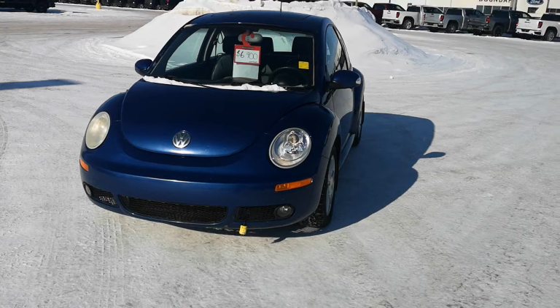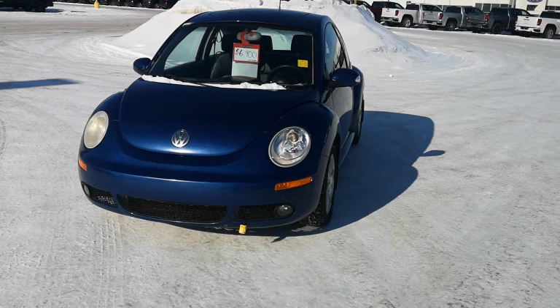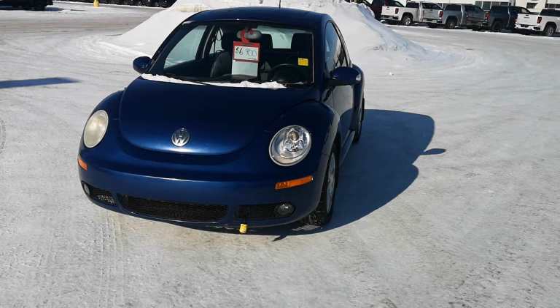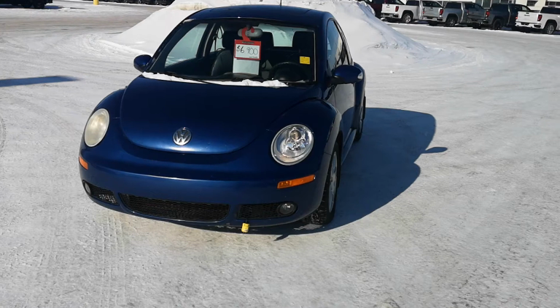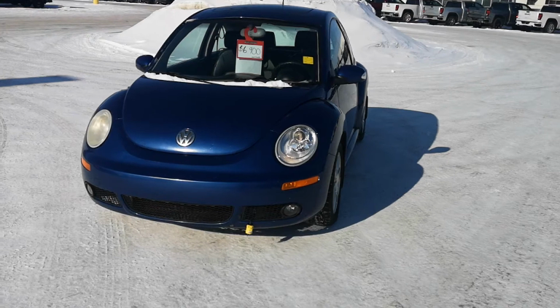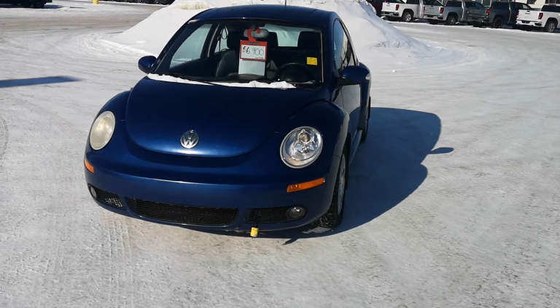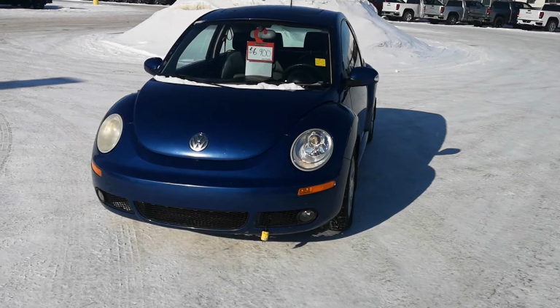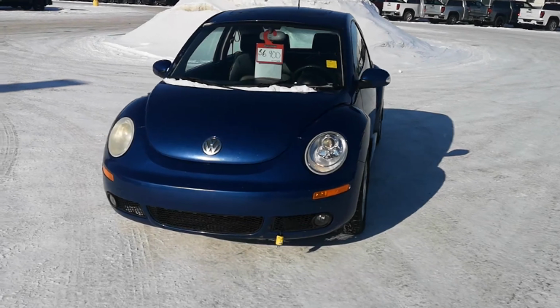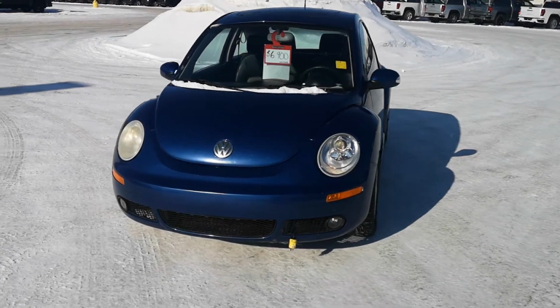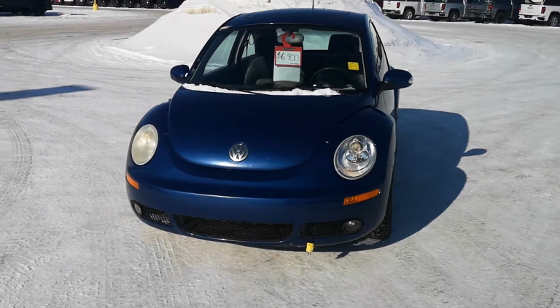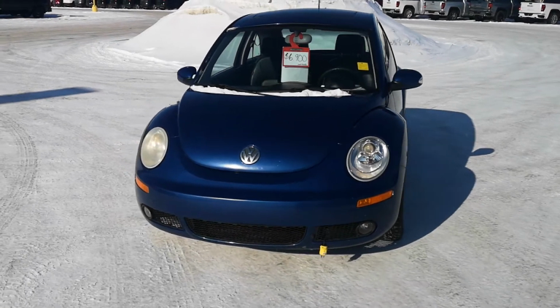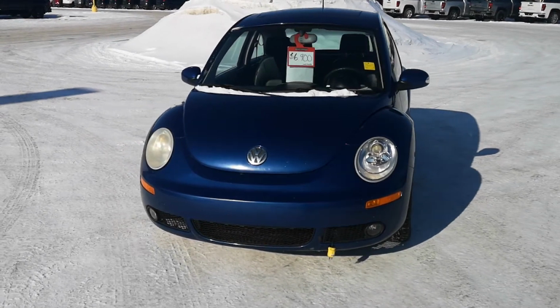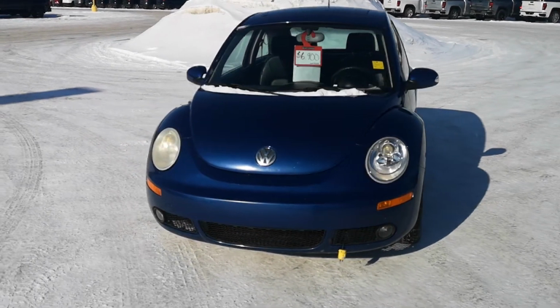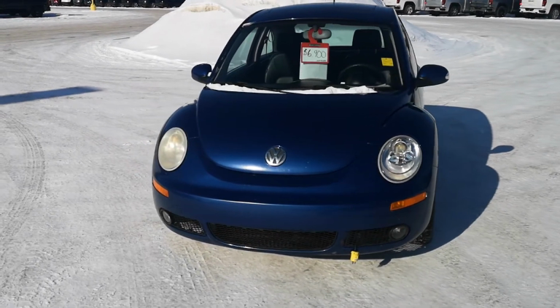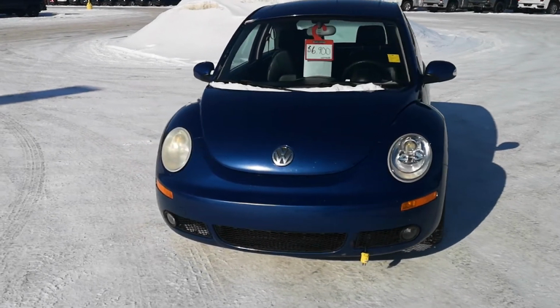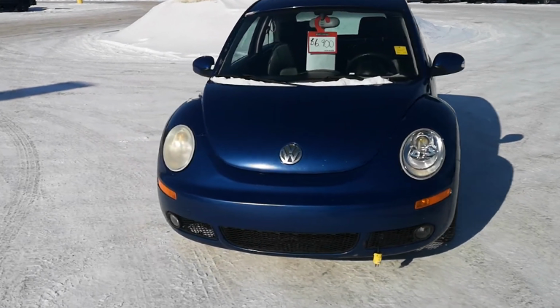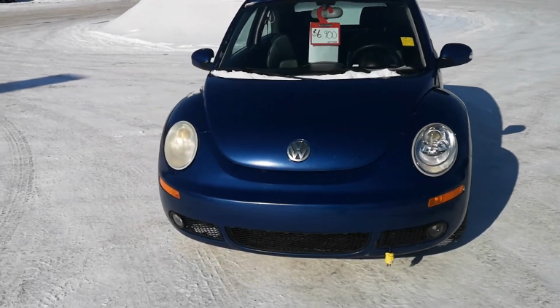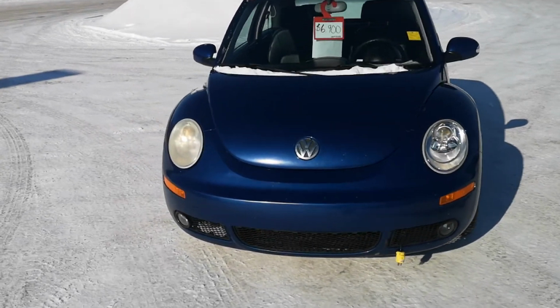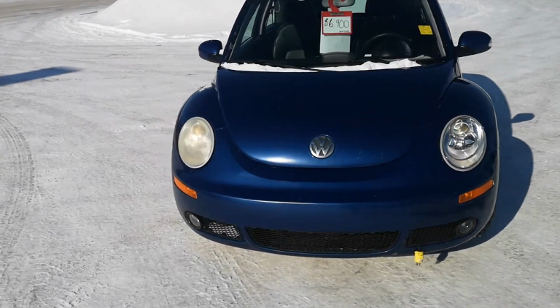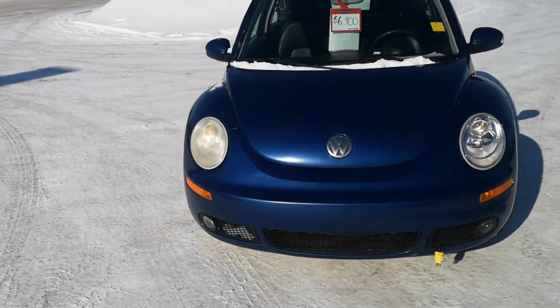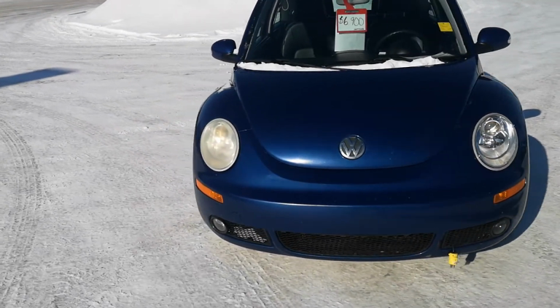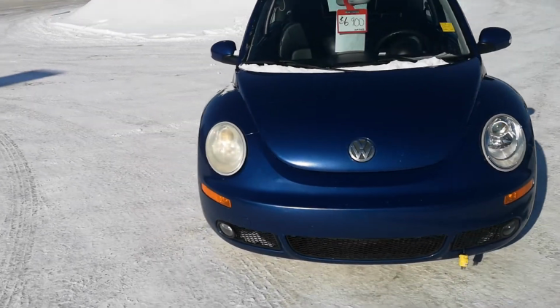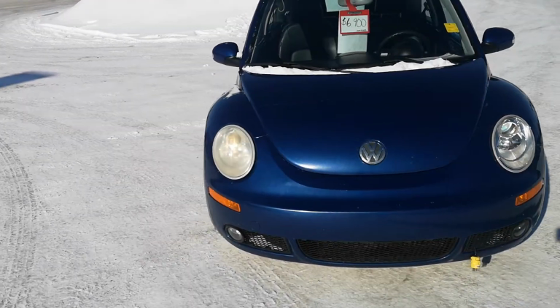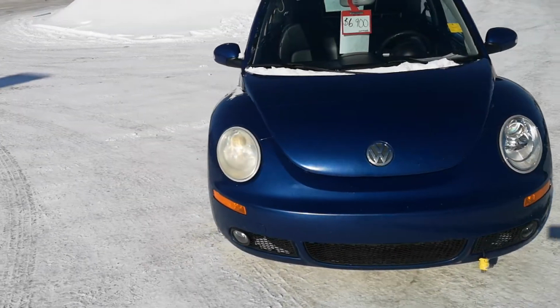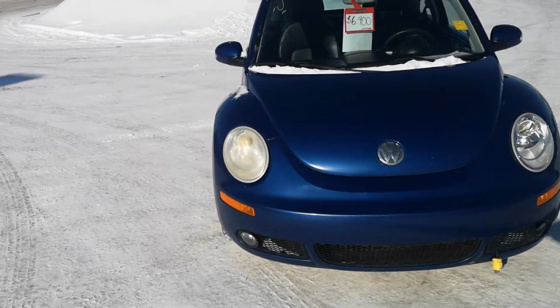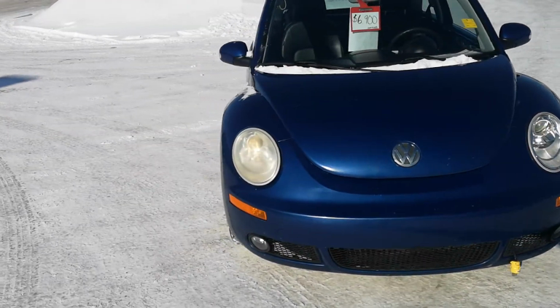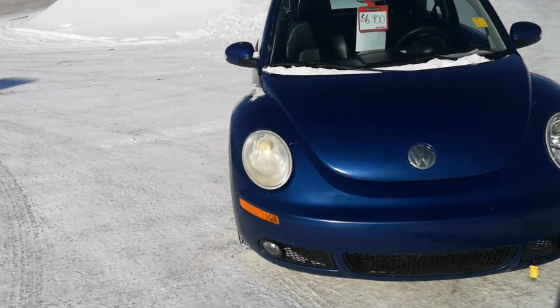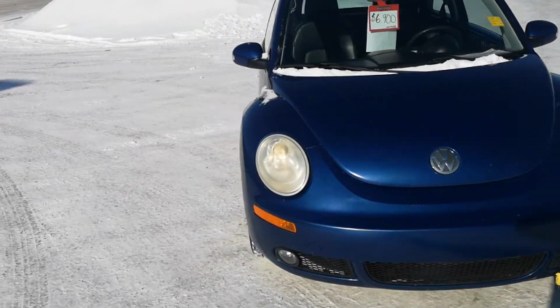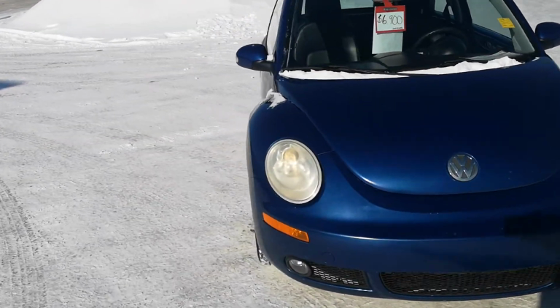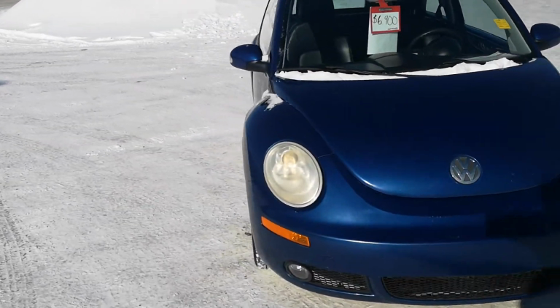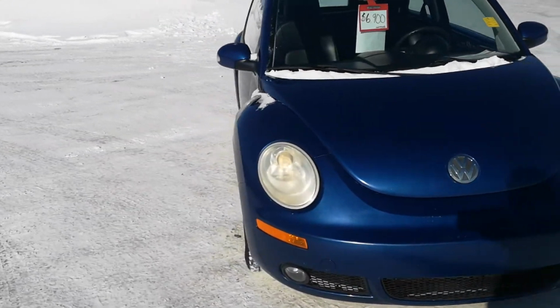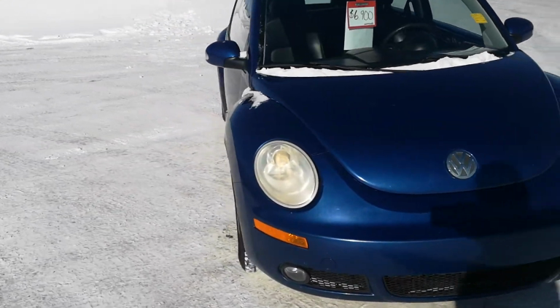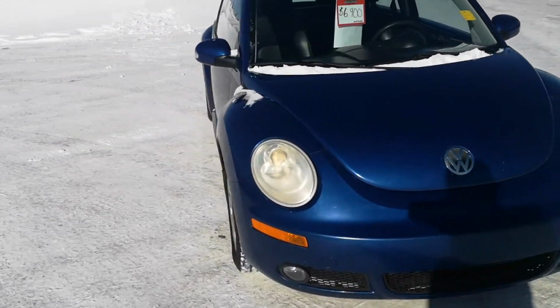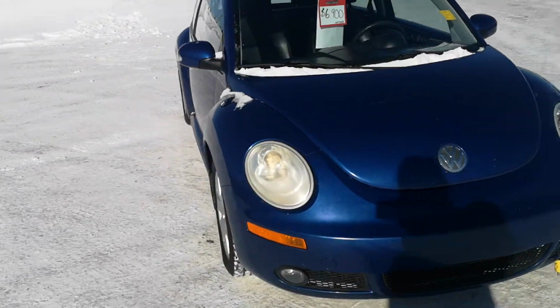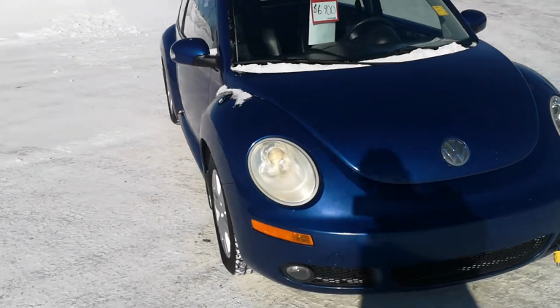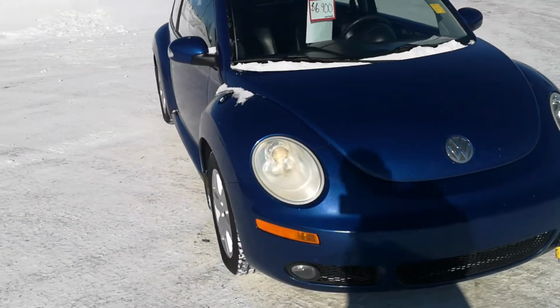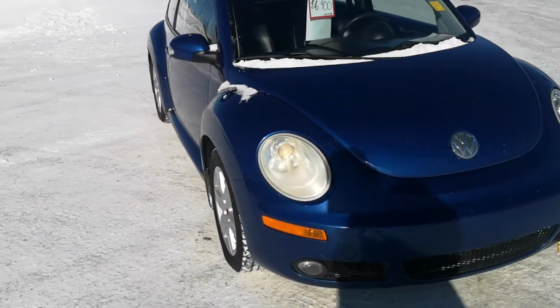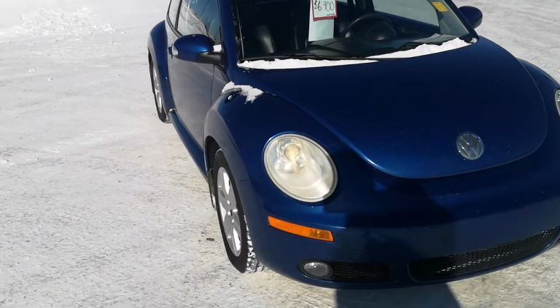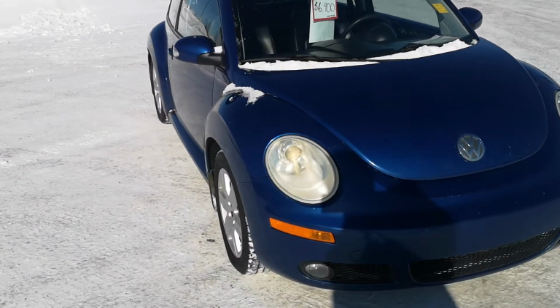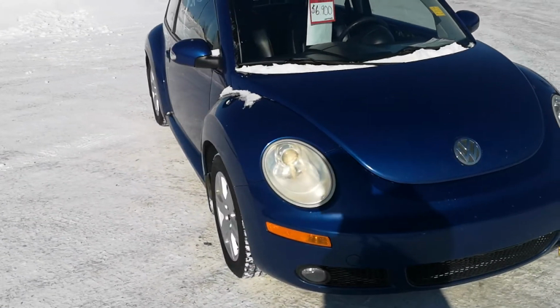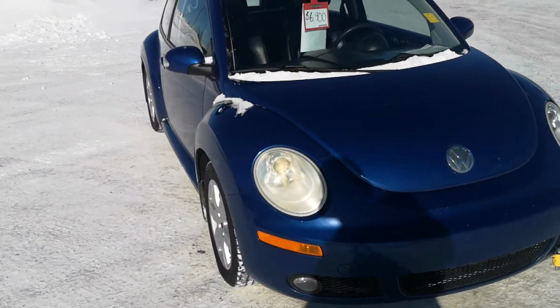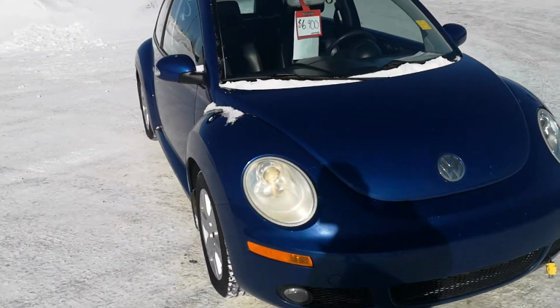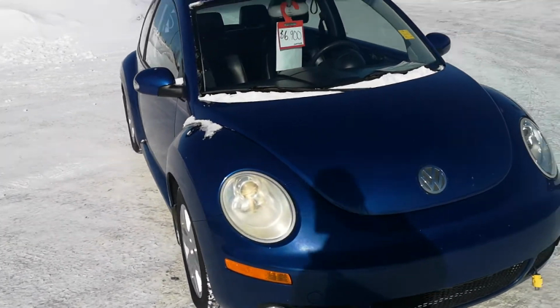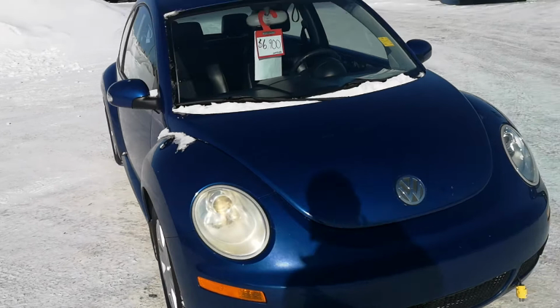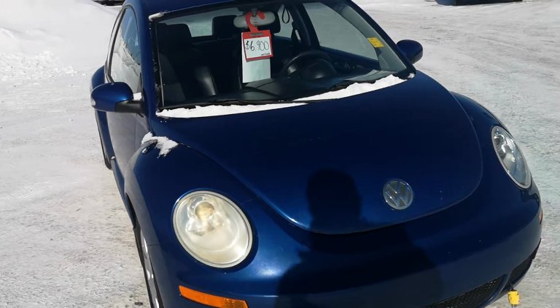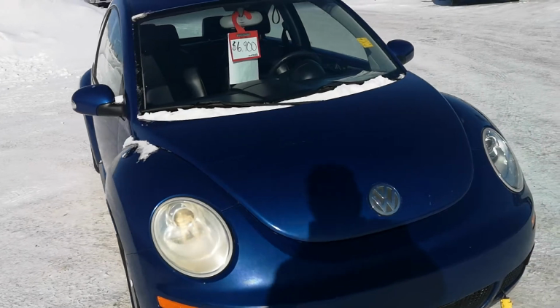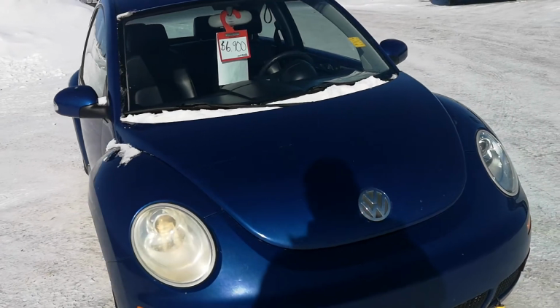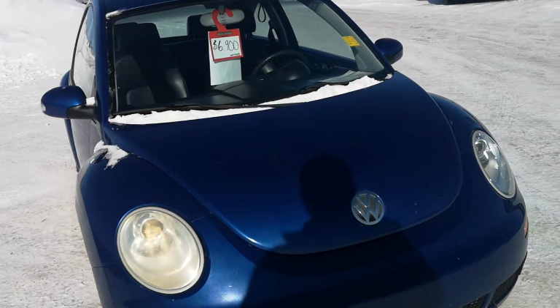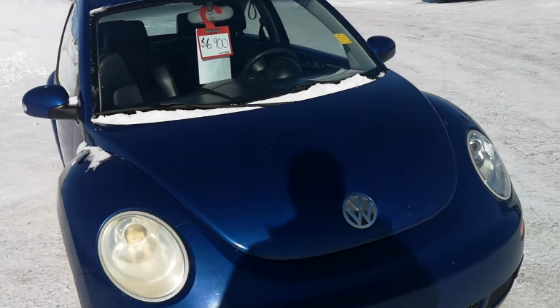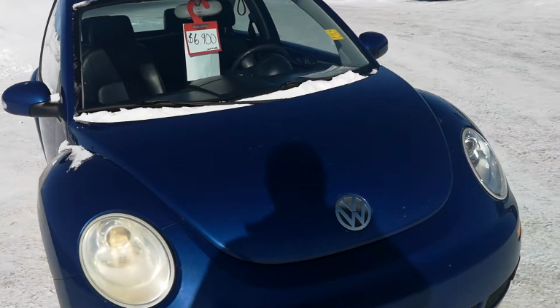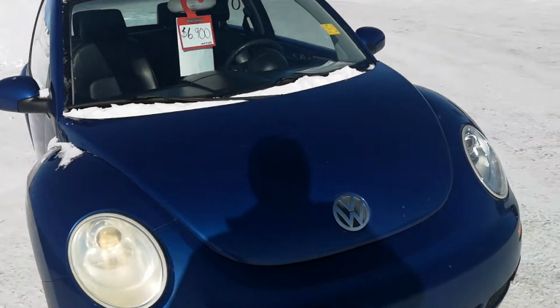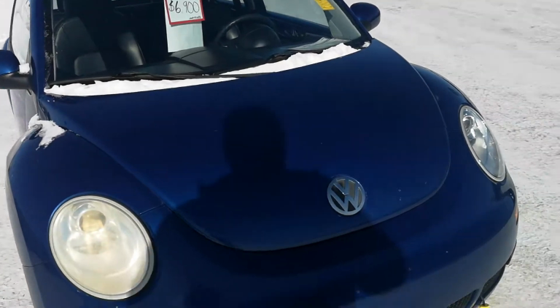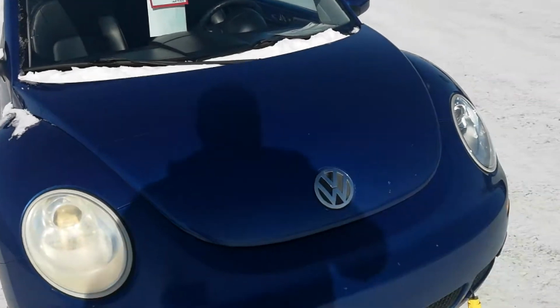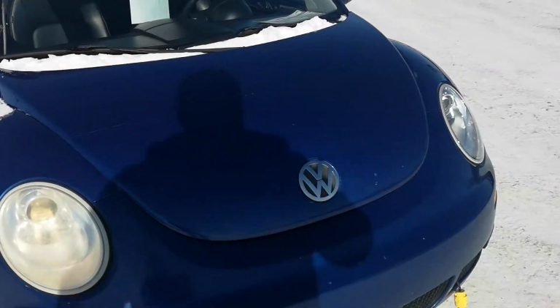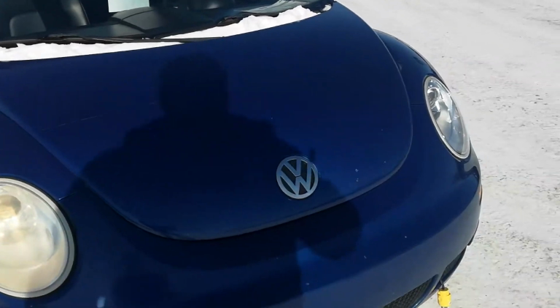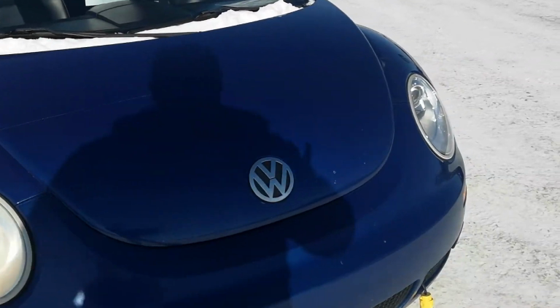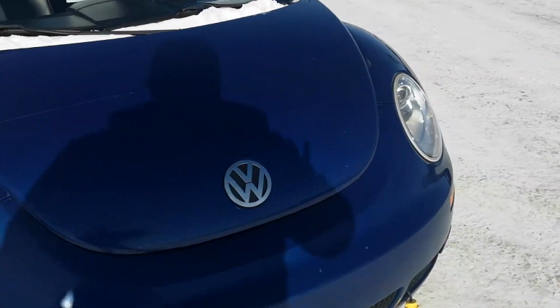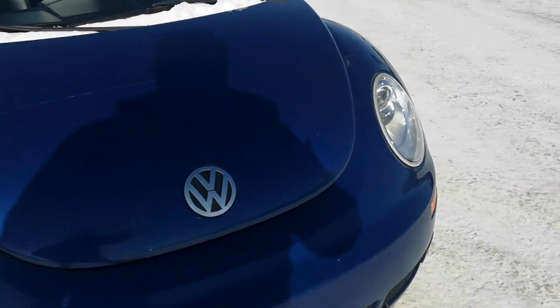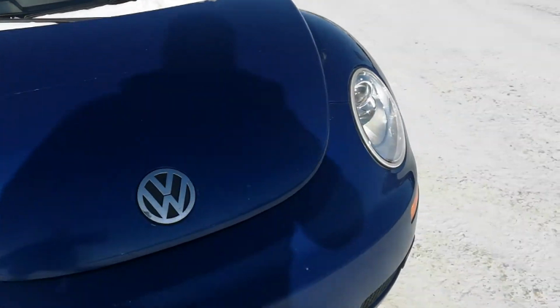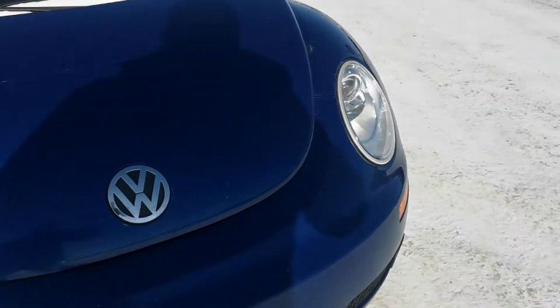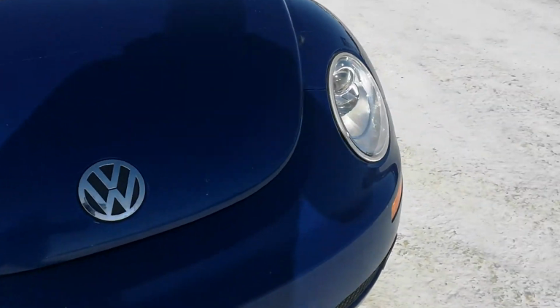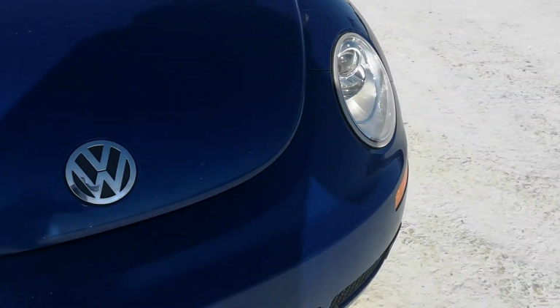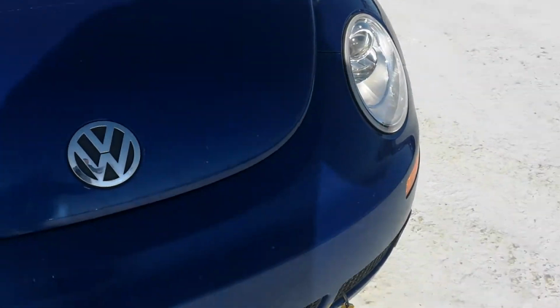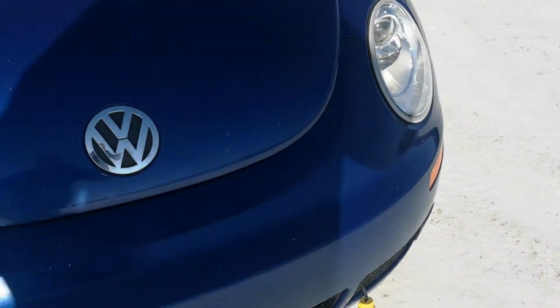Hey Roland, Travis here from Westridge. Here's the 07 Volkswagen Beetle that you and your granddaughter are looking at.